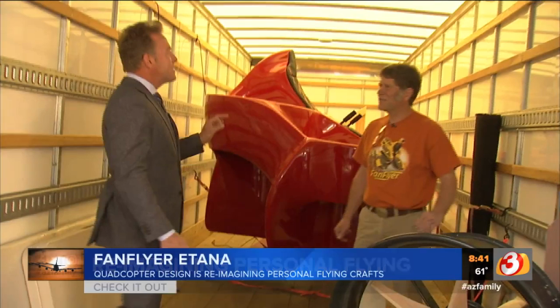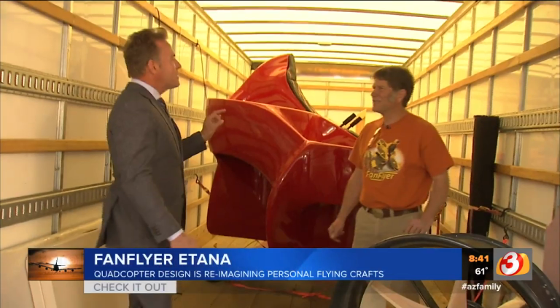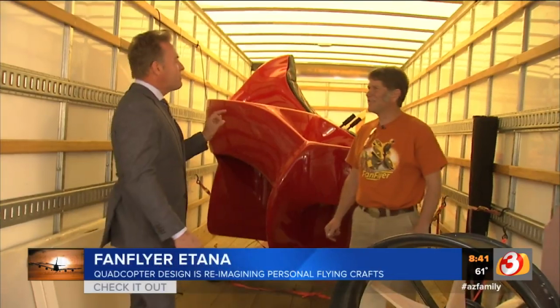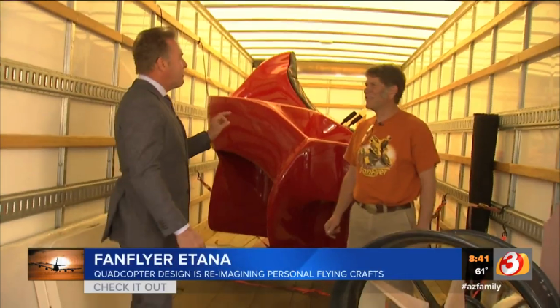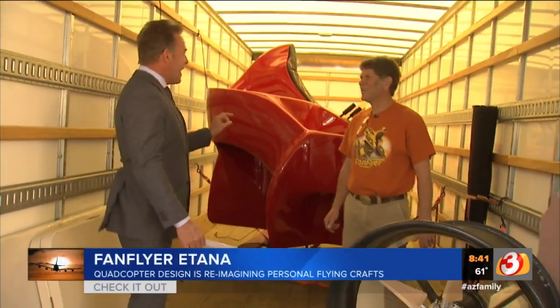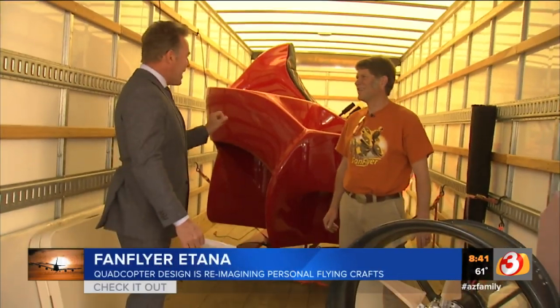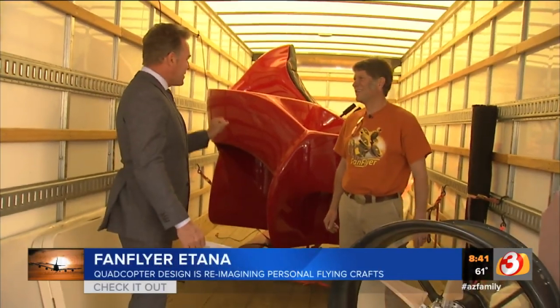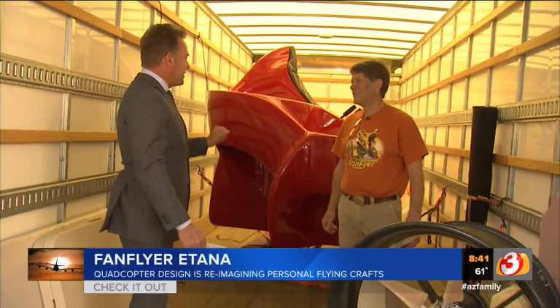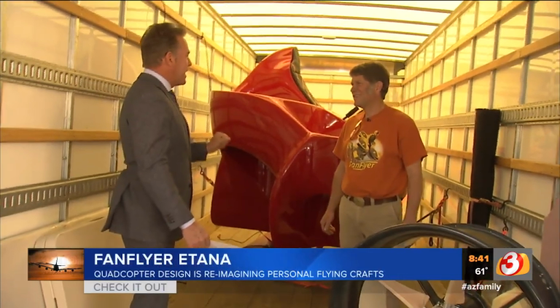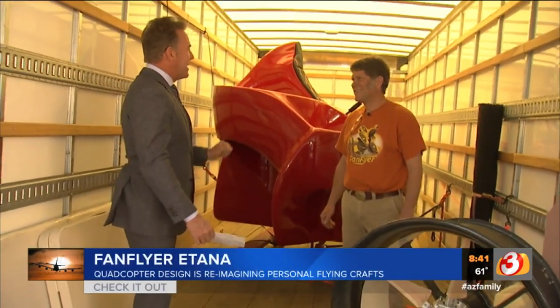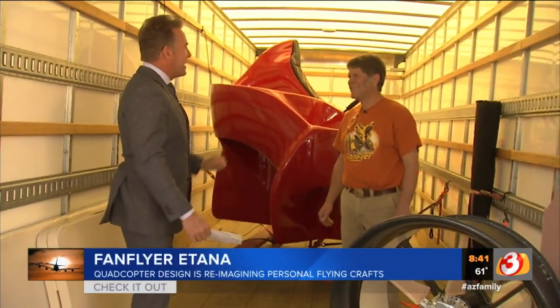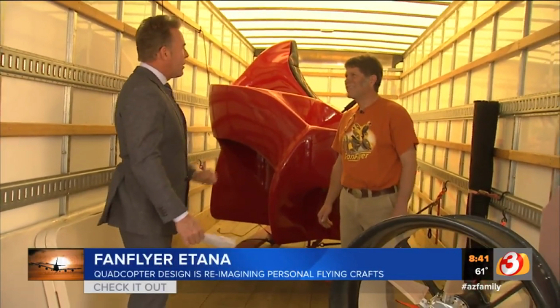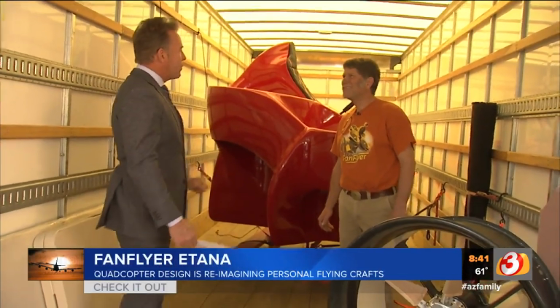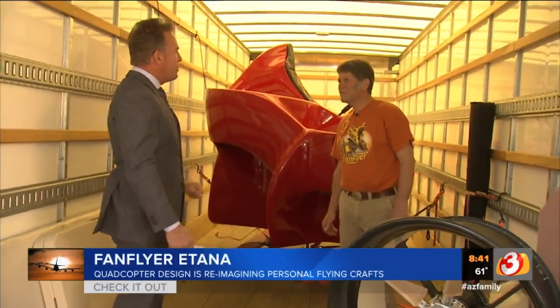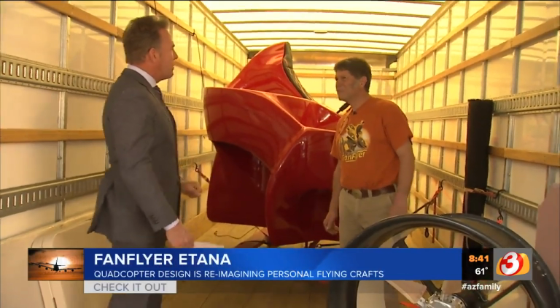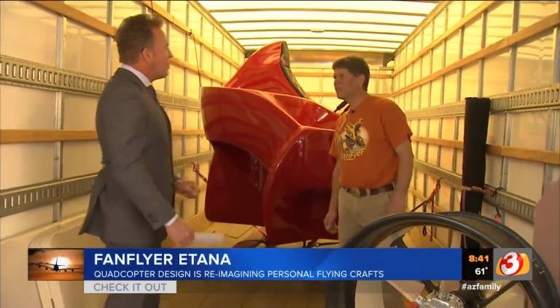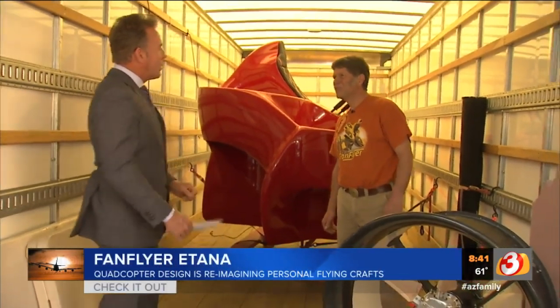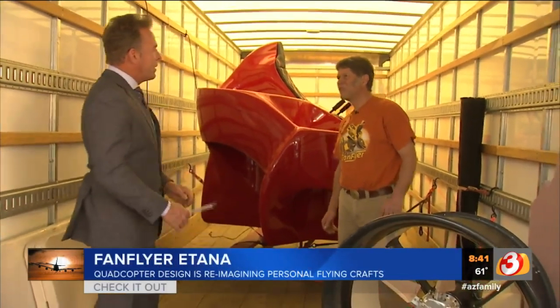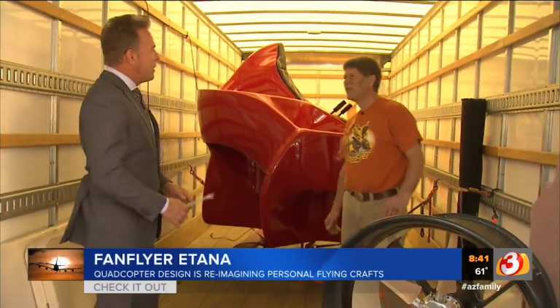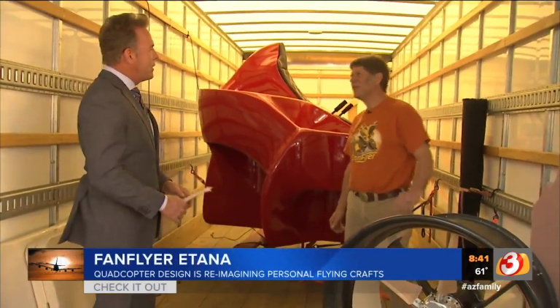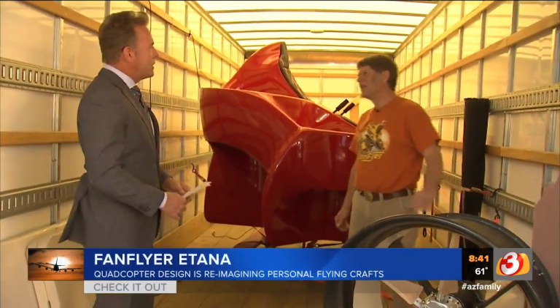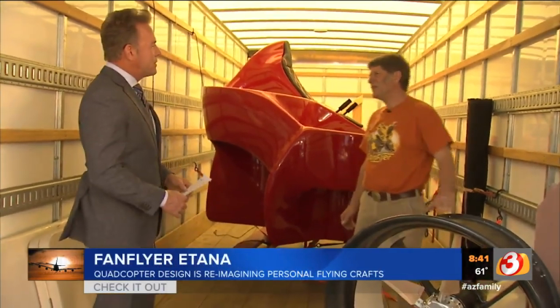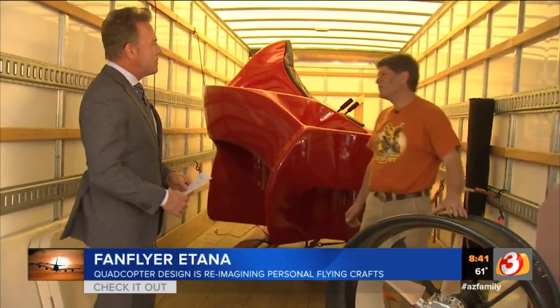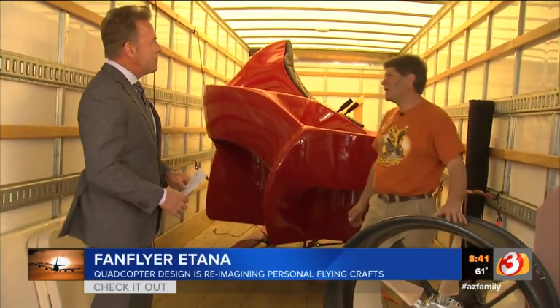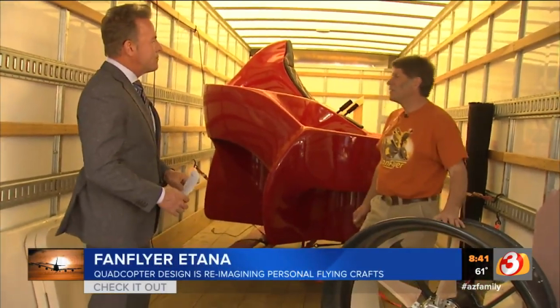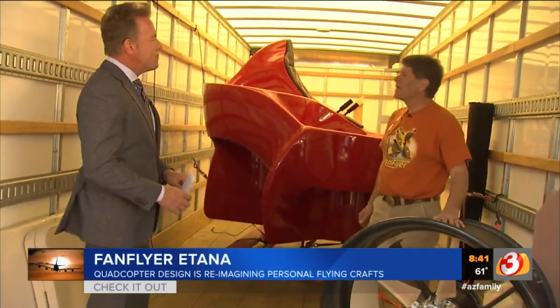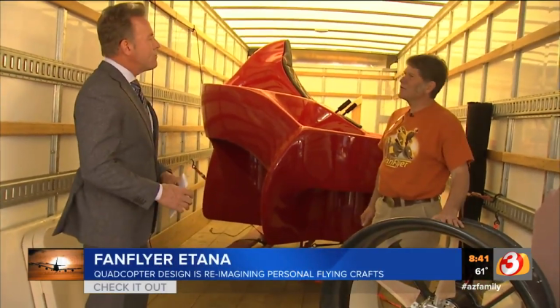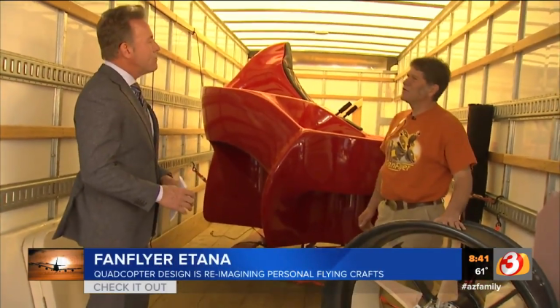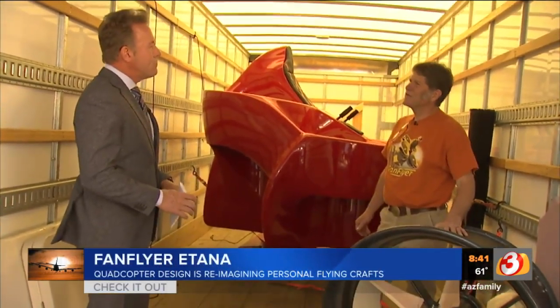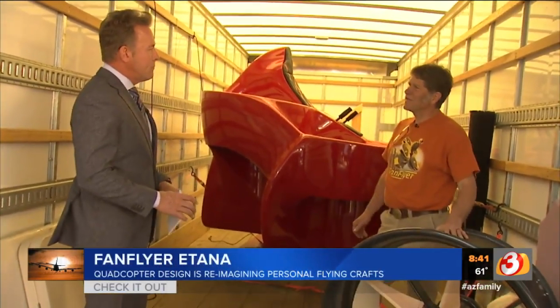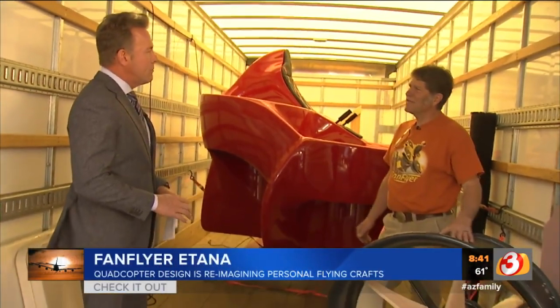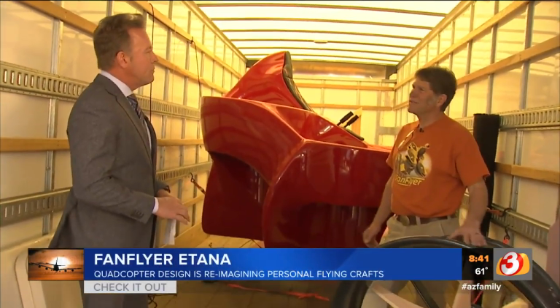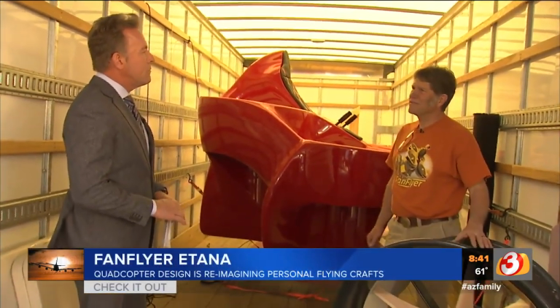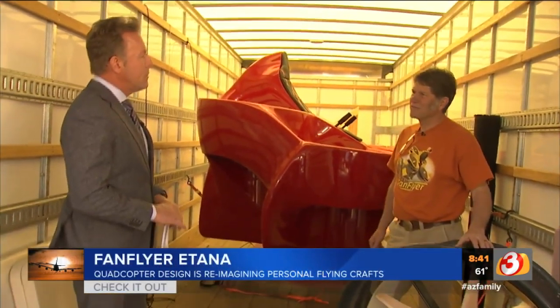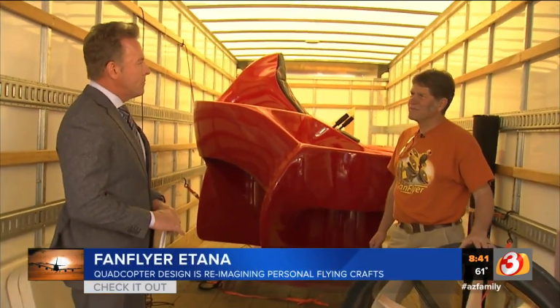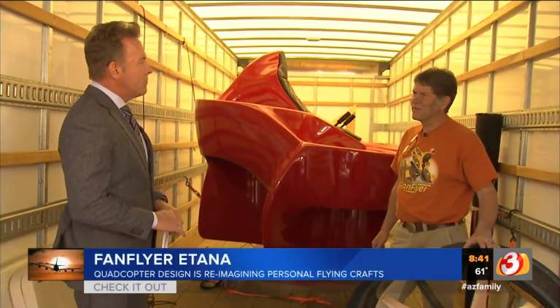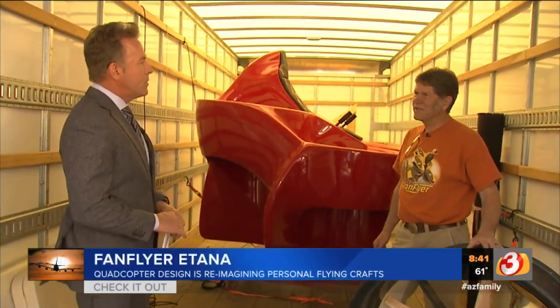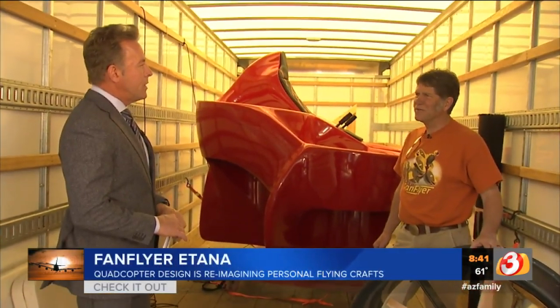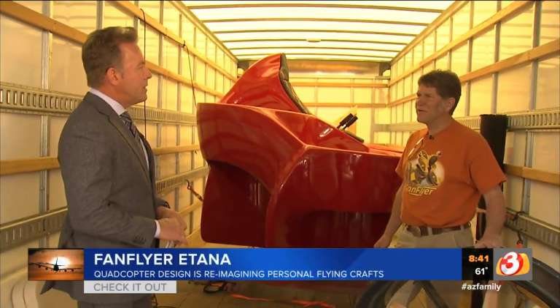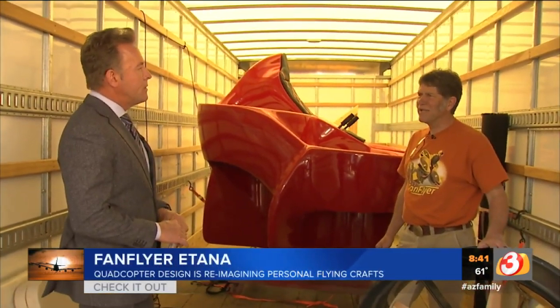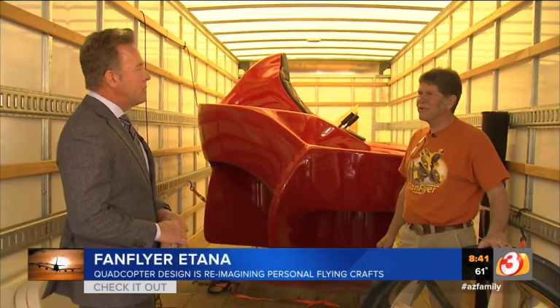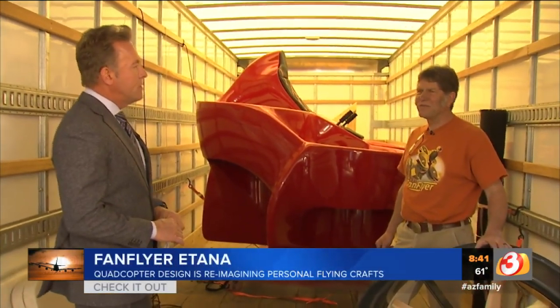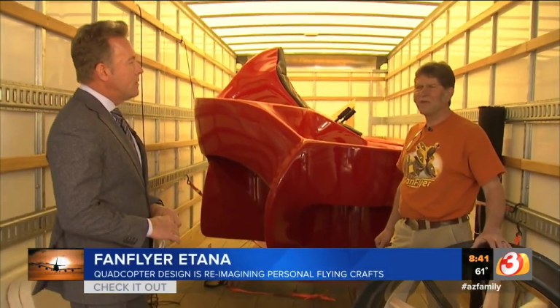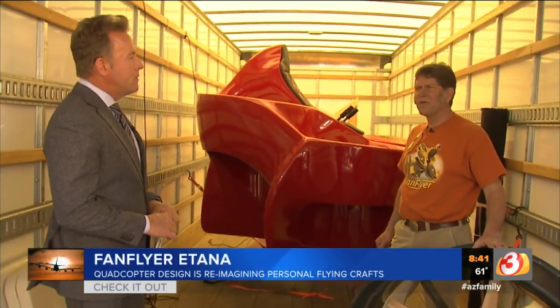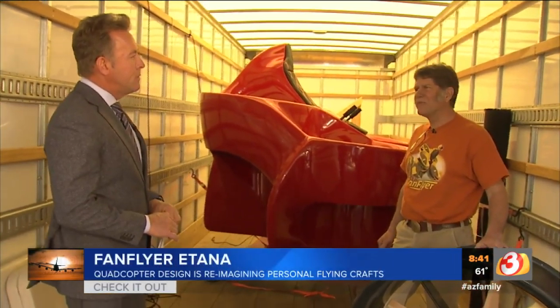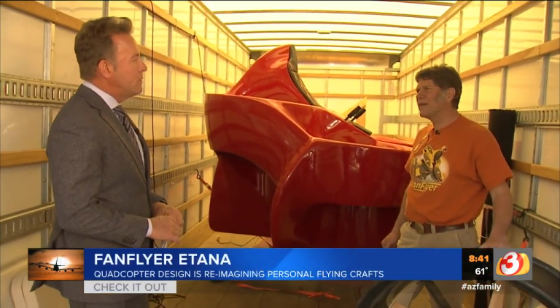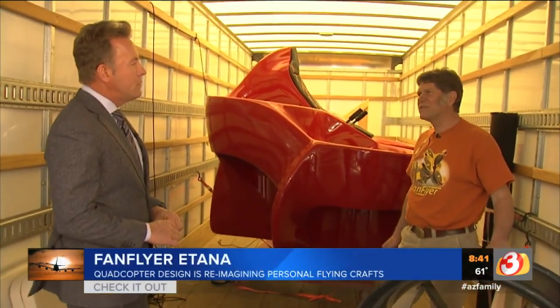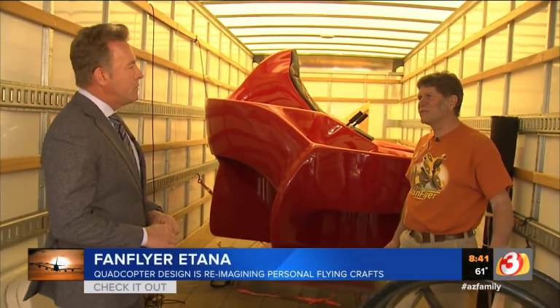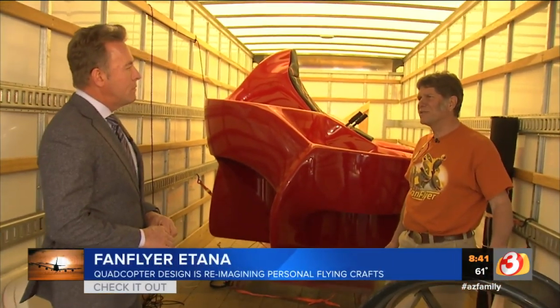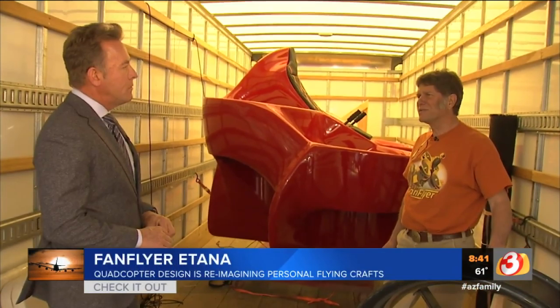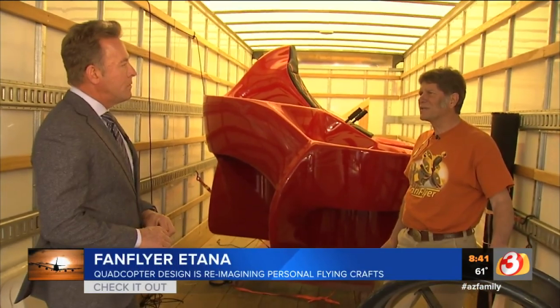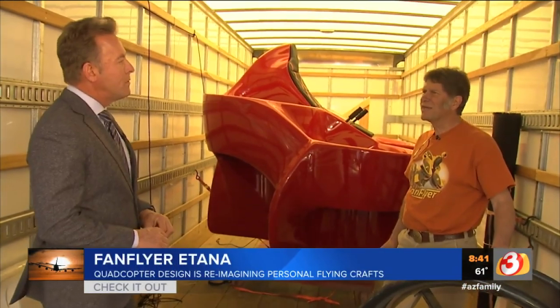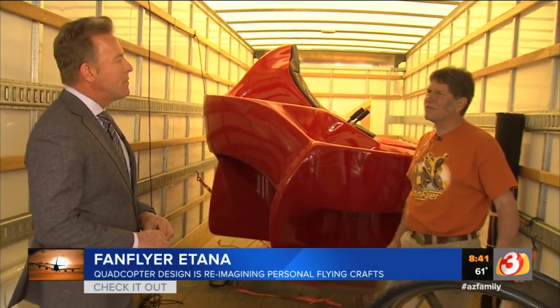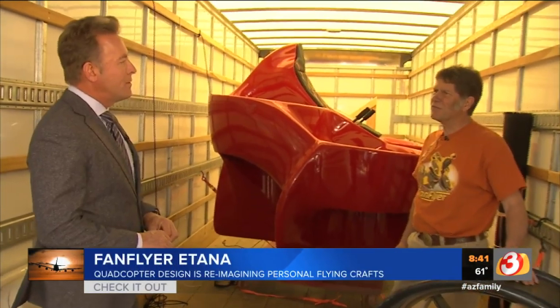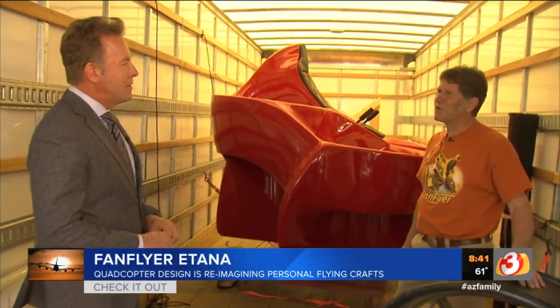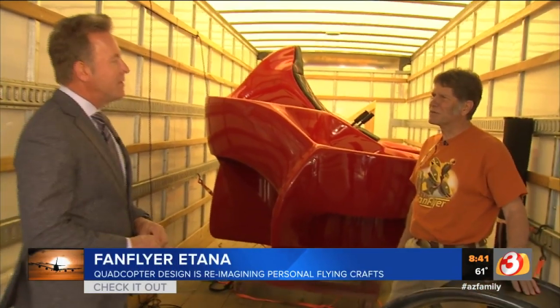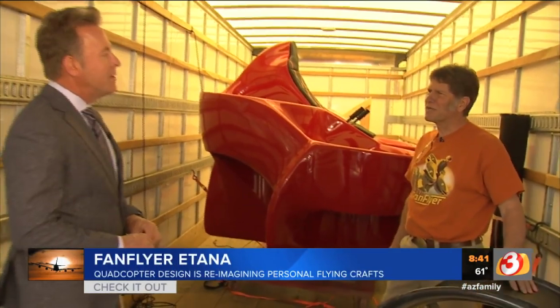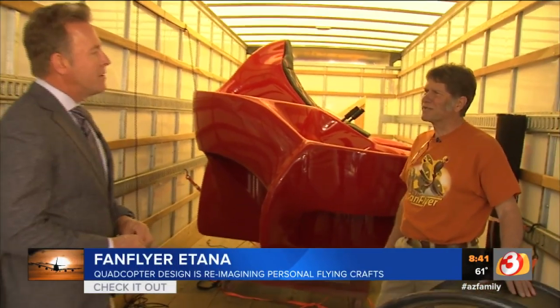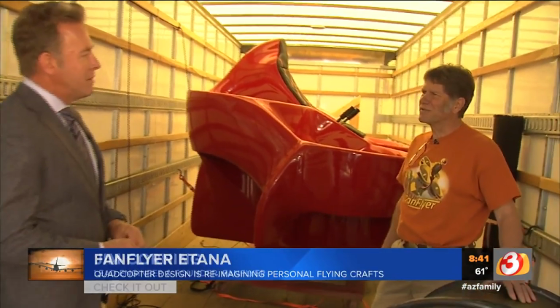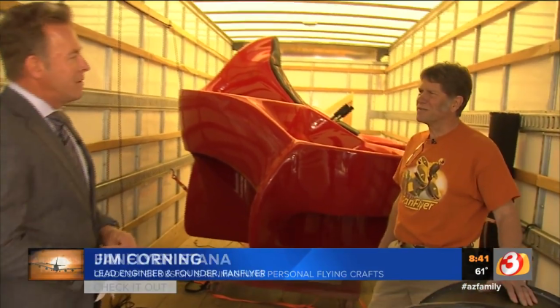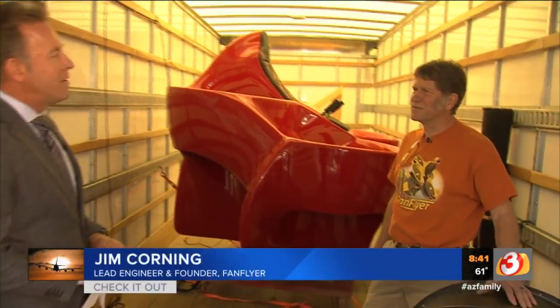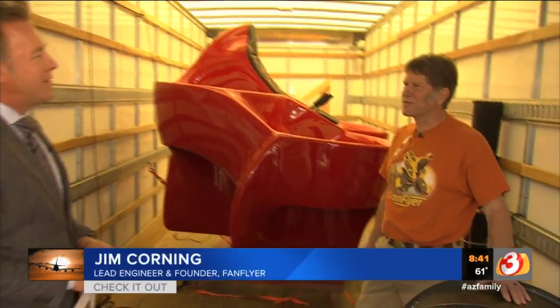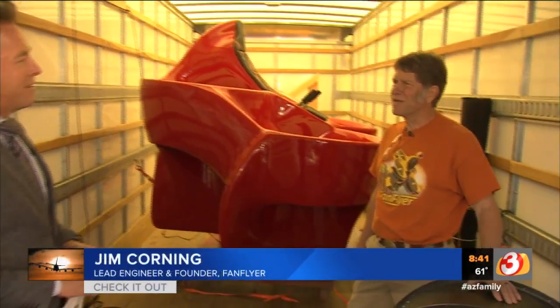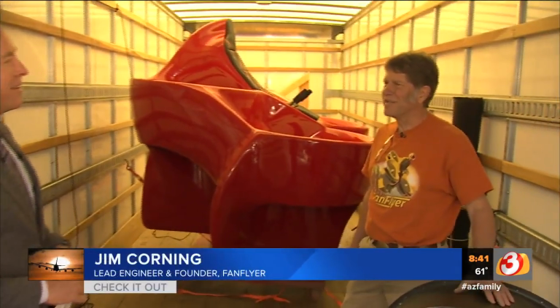This is fascinating. How long have you been working on this? About a year and a half. We imagine this is kind of a motorcycle of the sky.